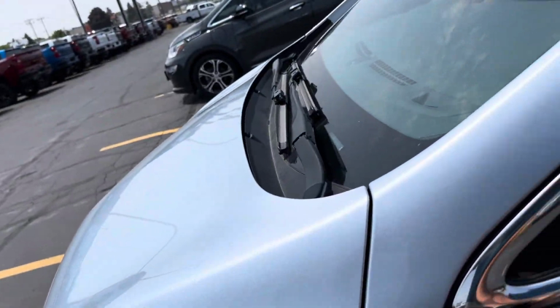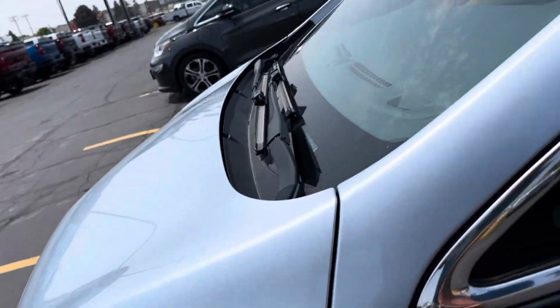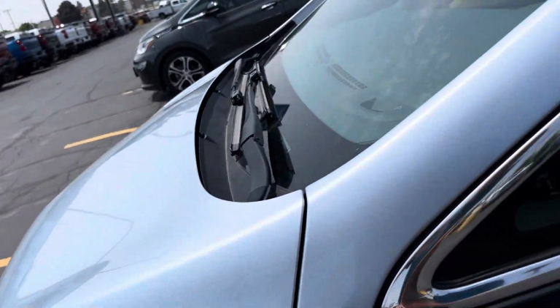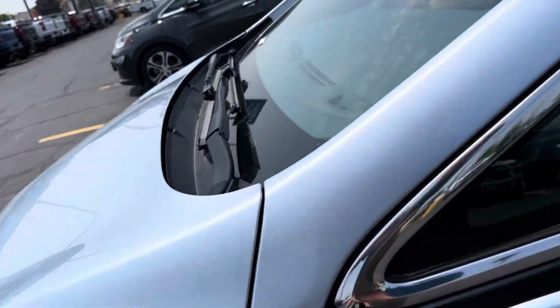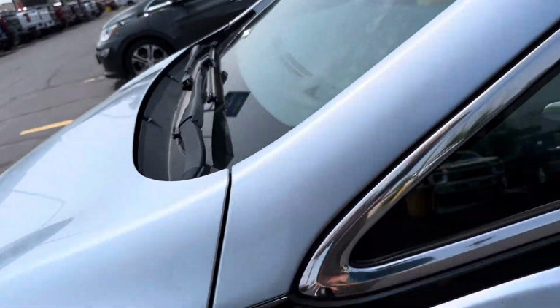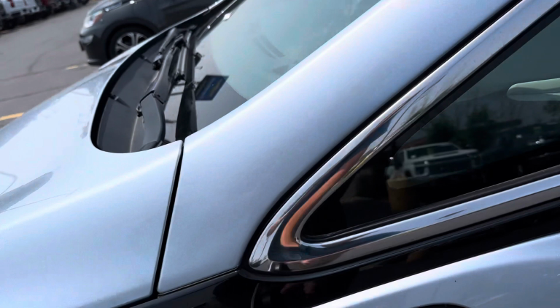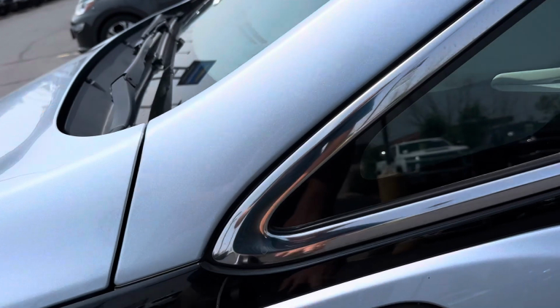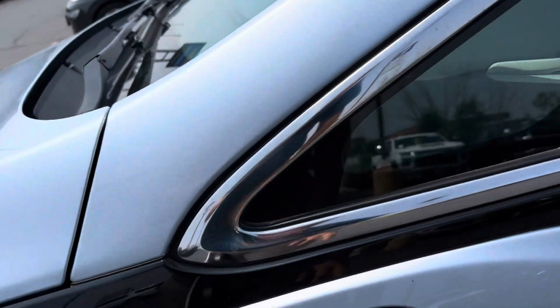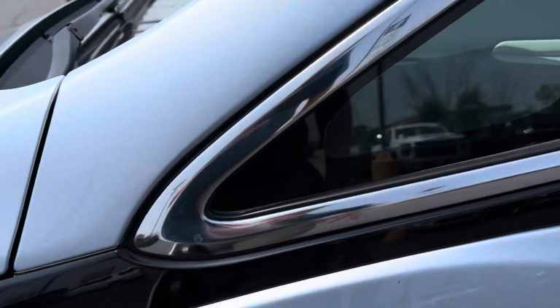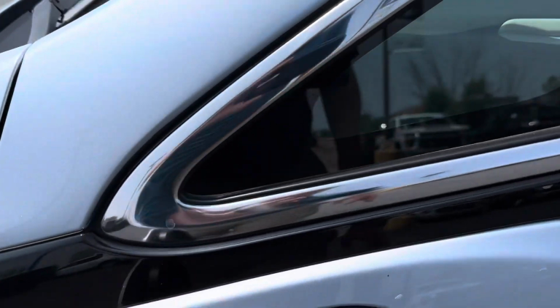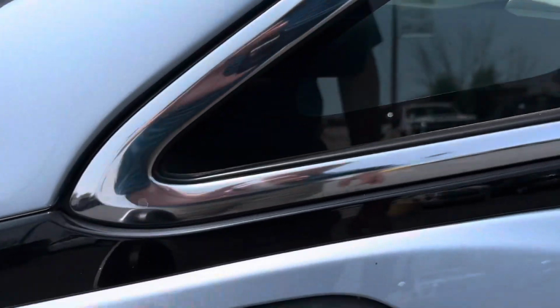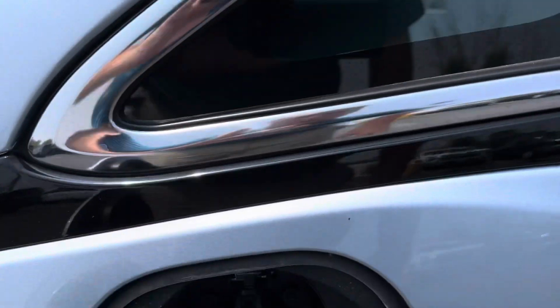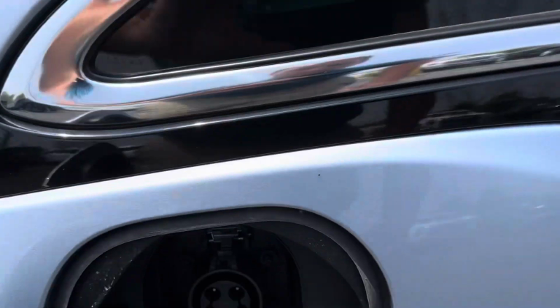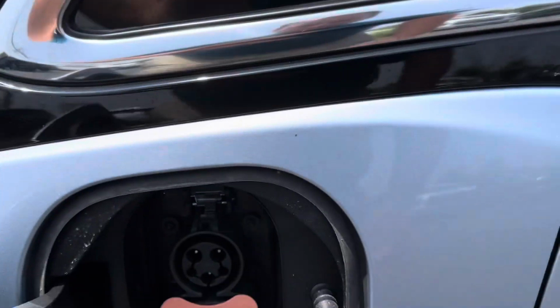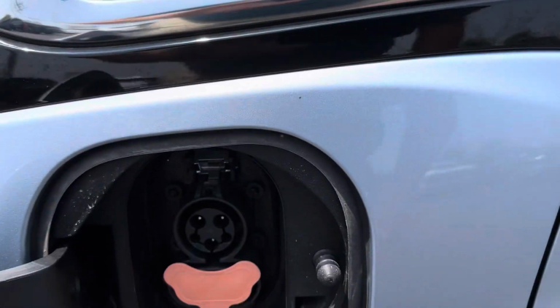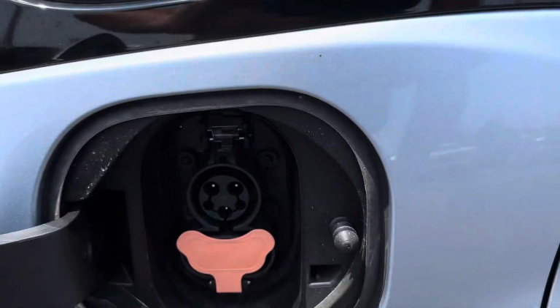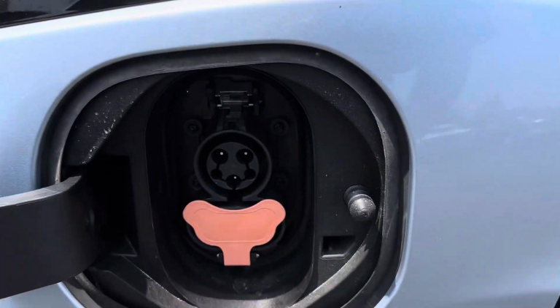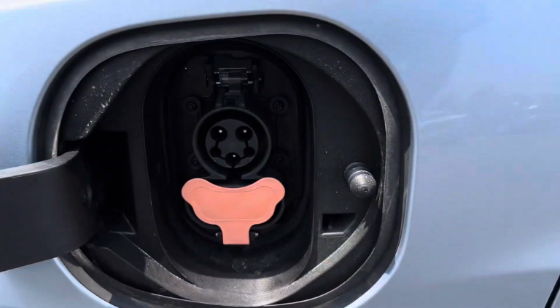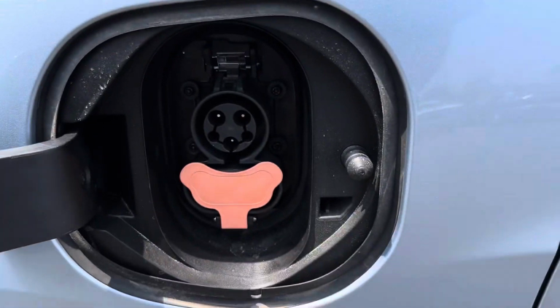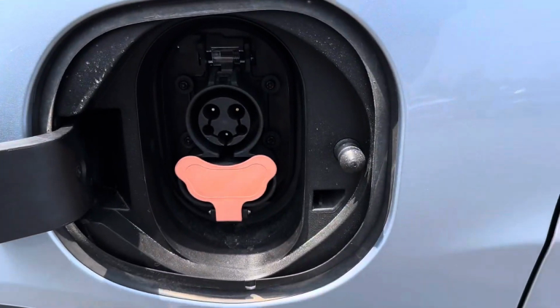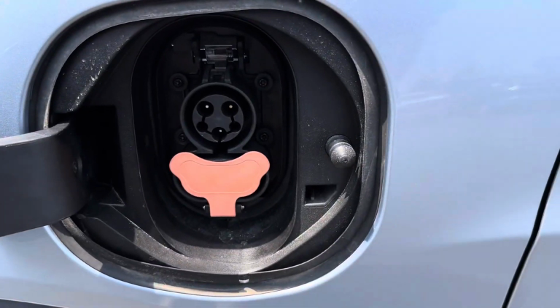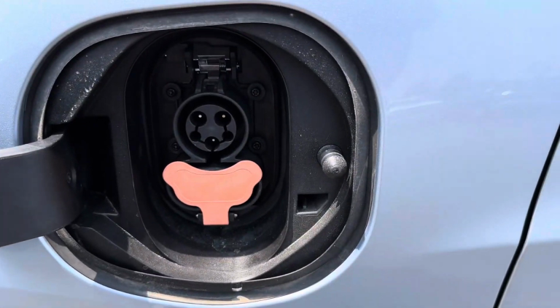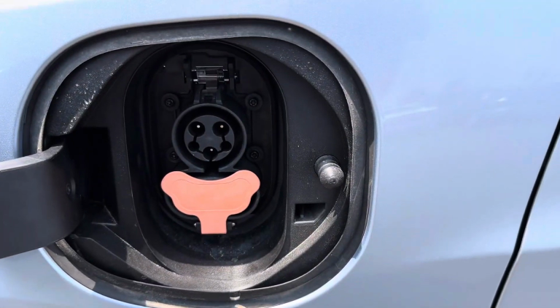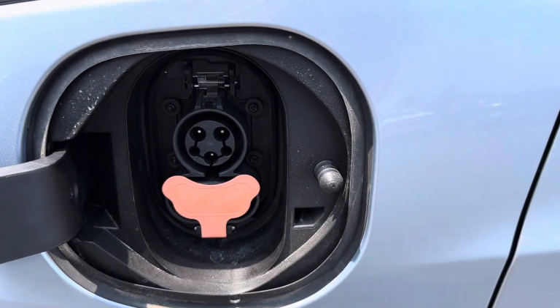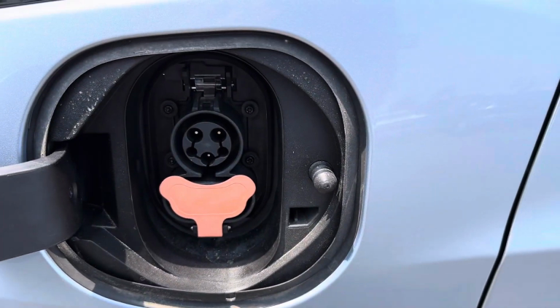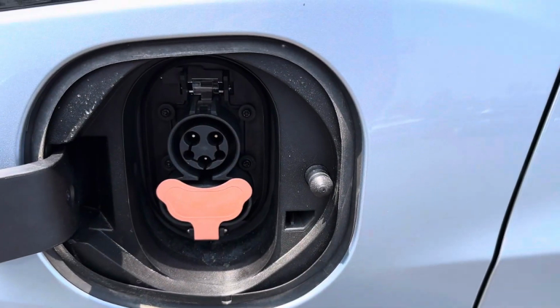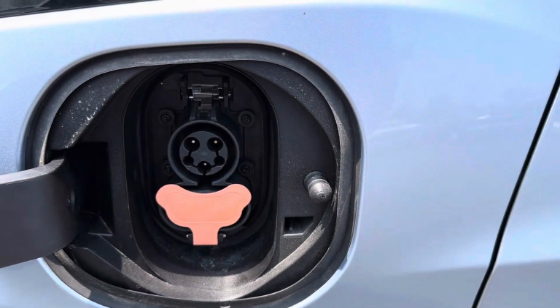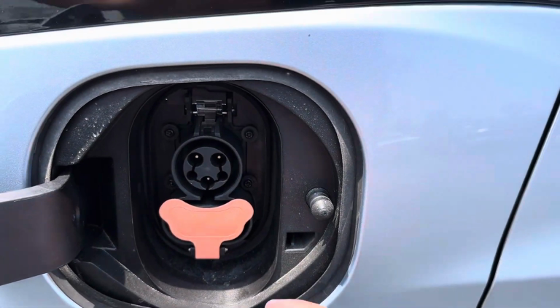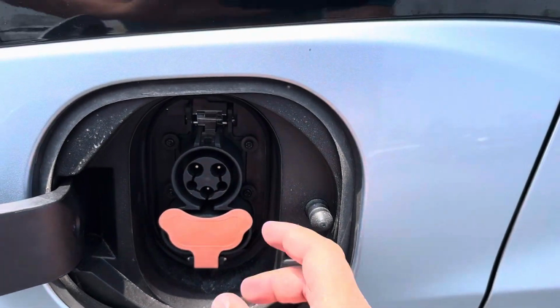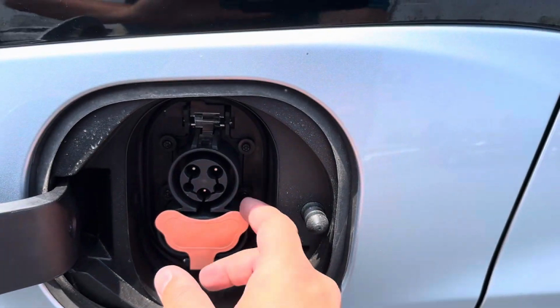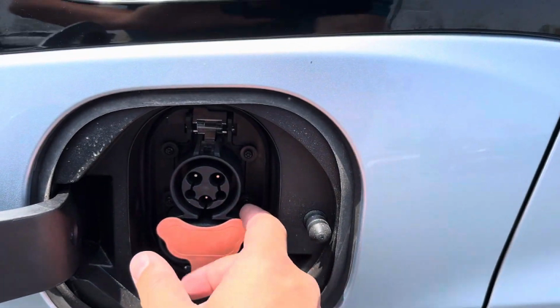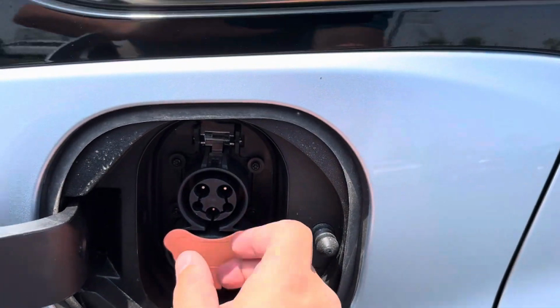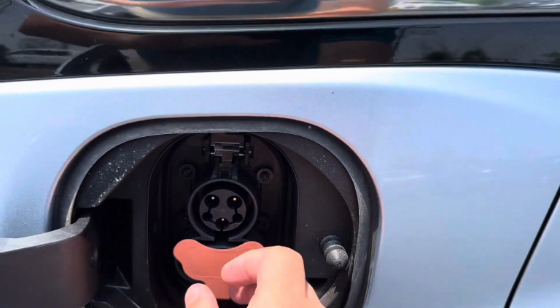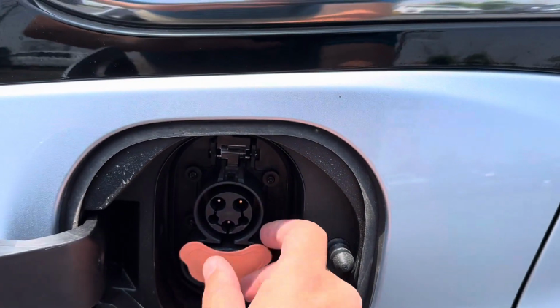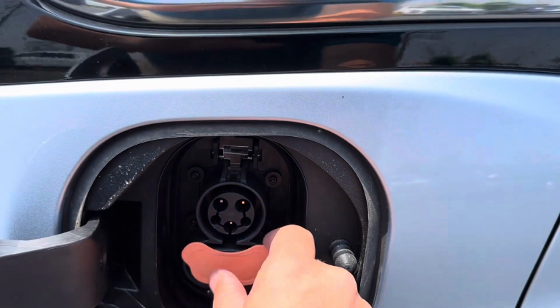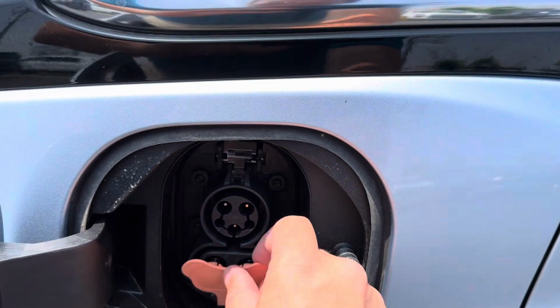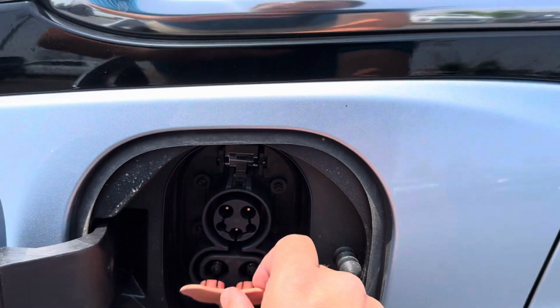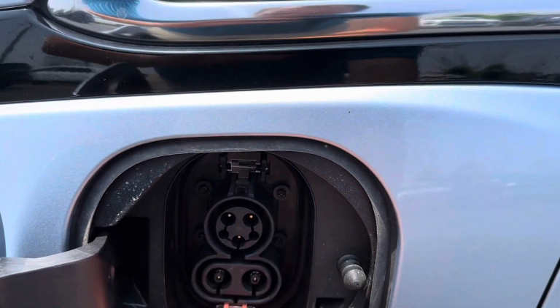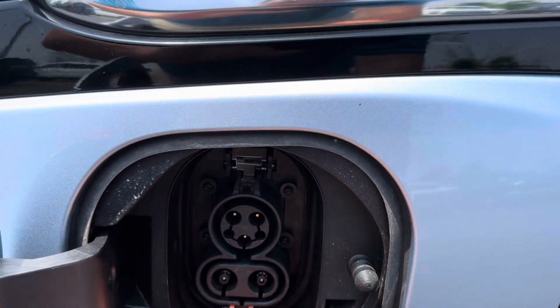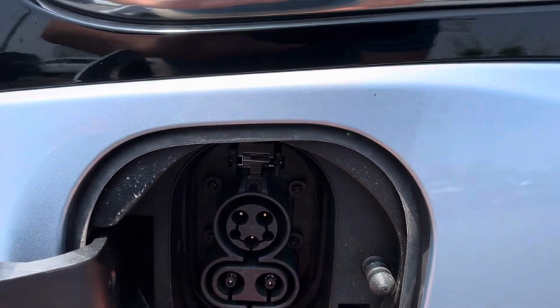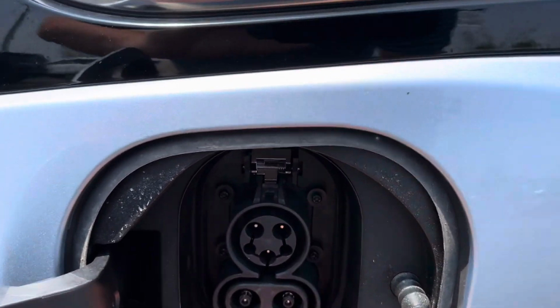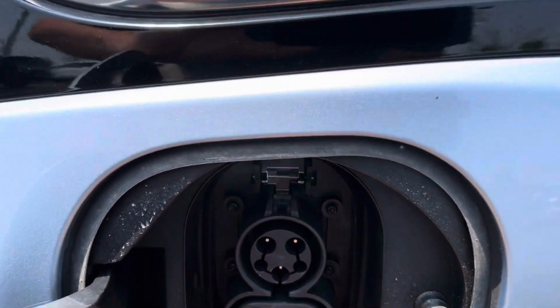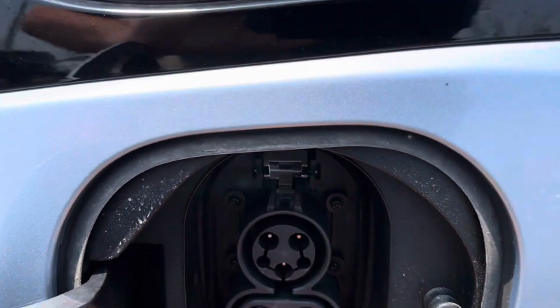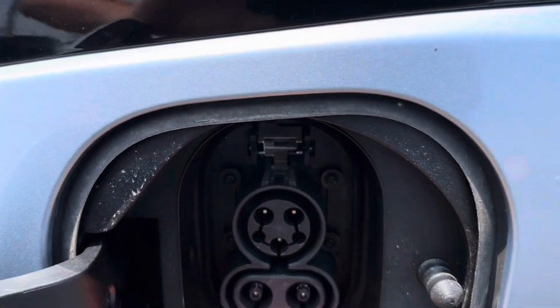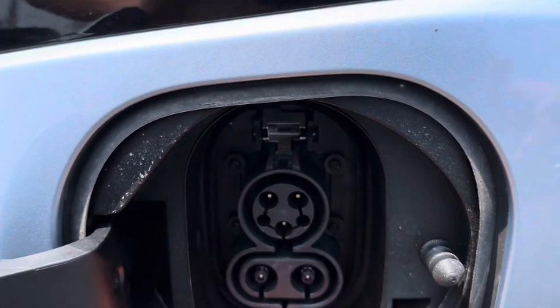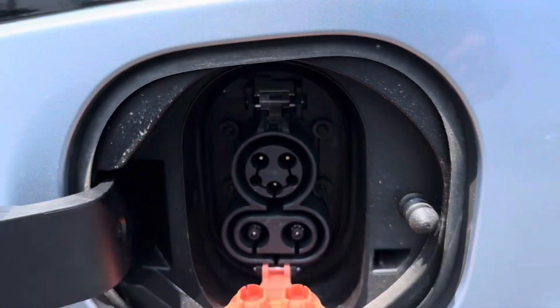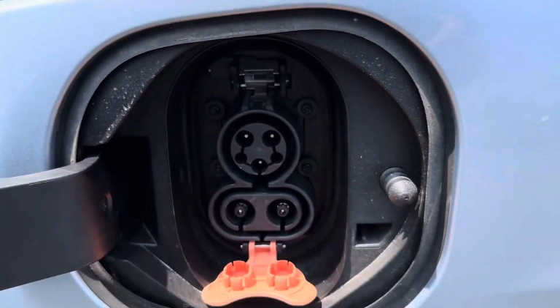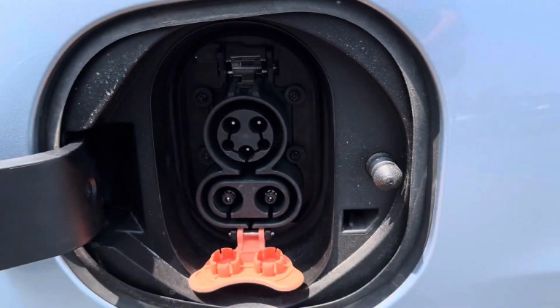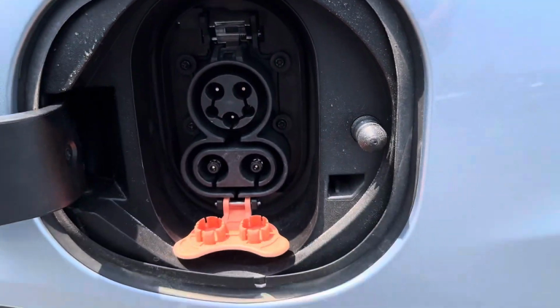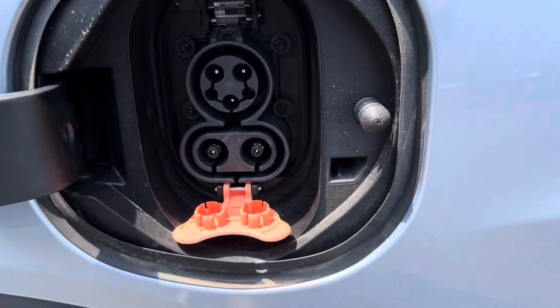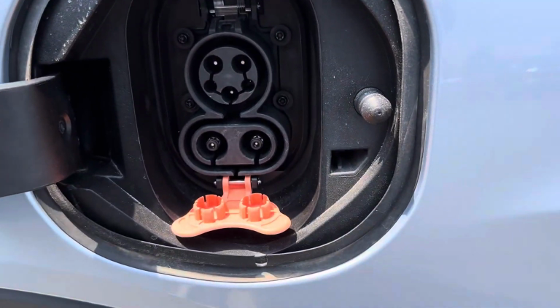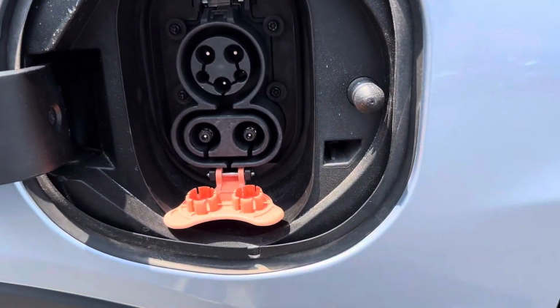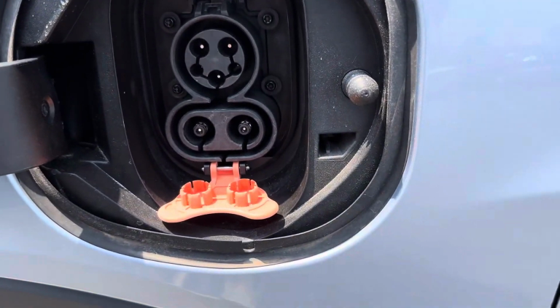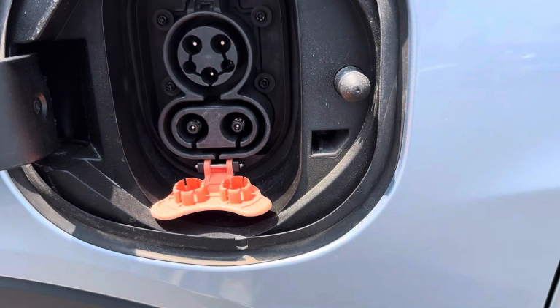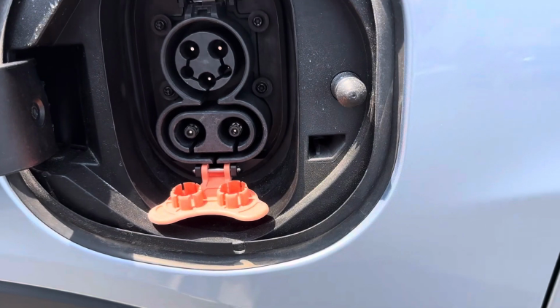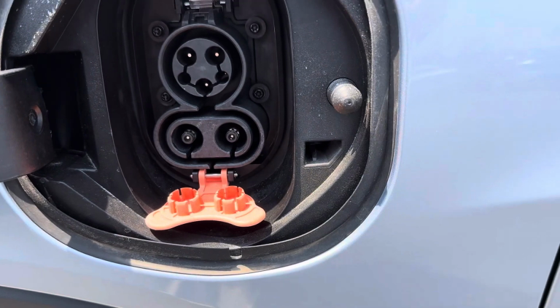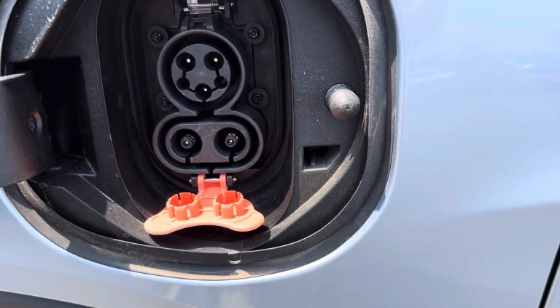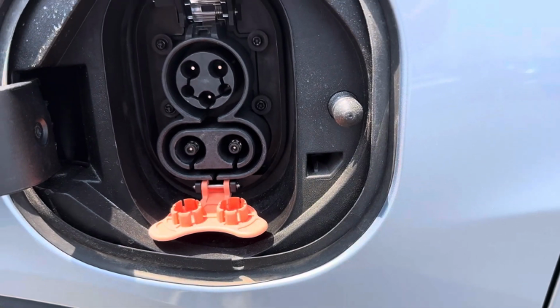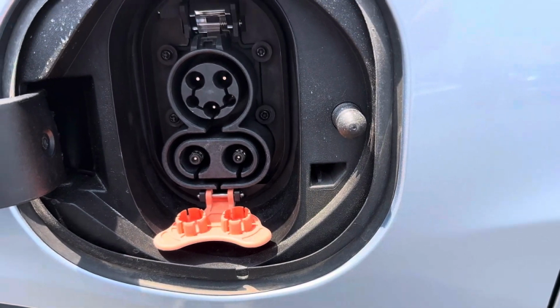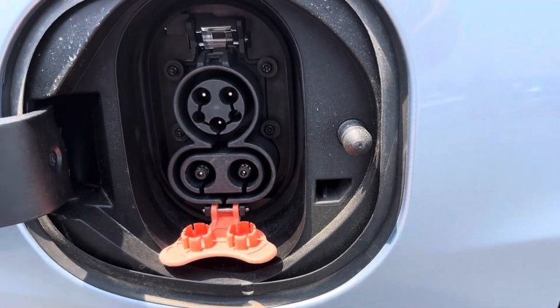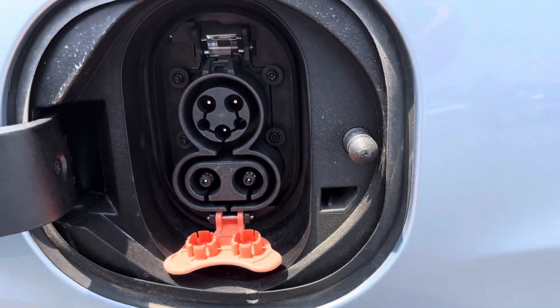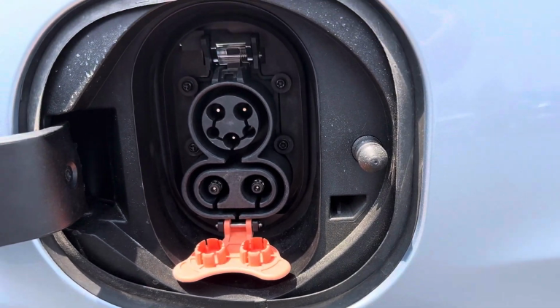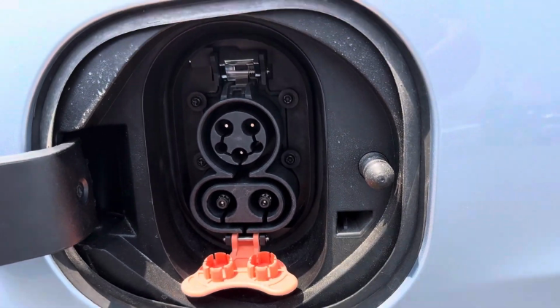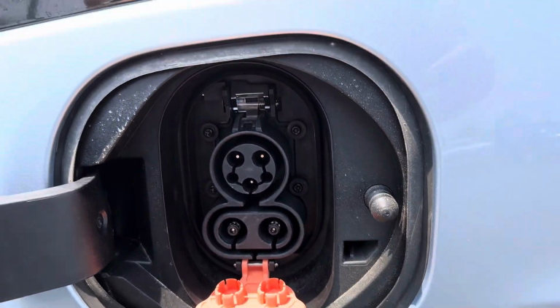Charging port. And fast charging as well.